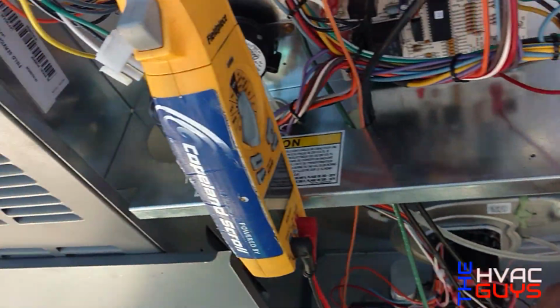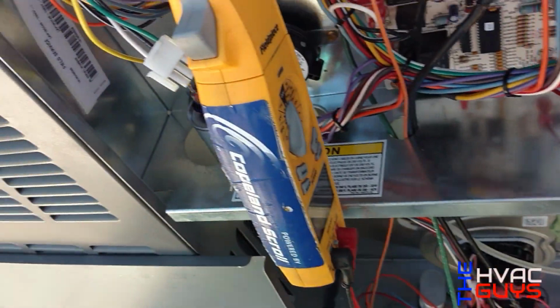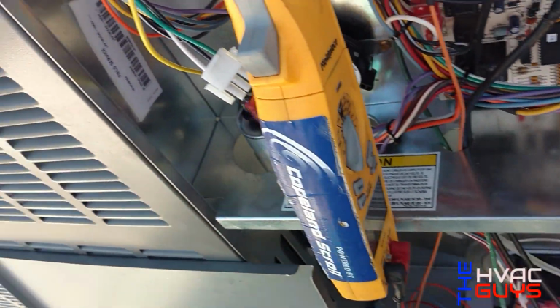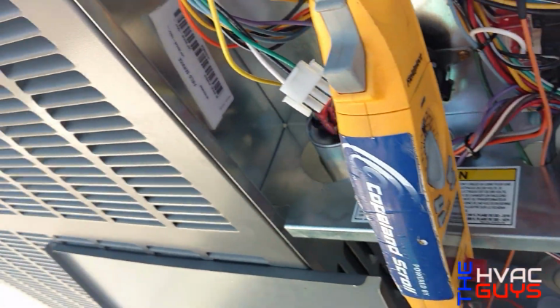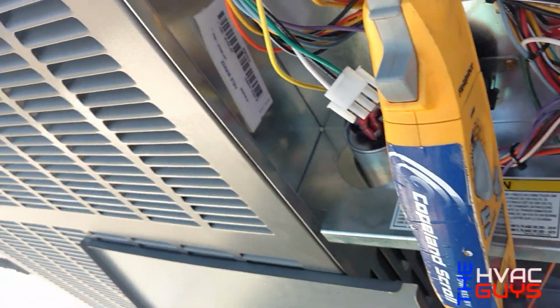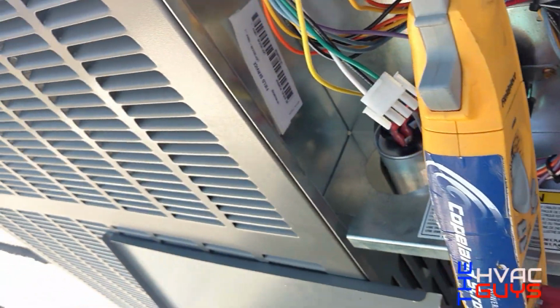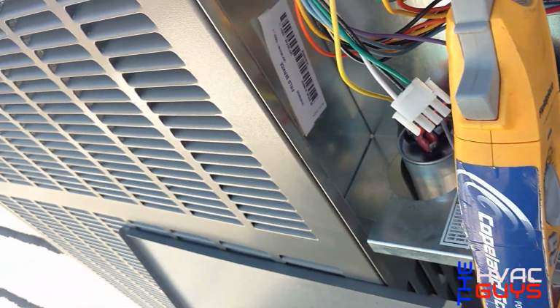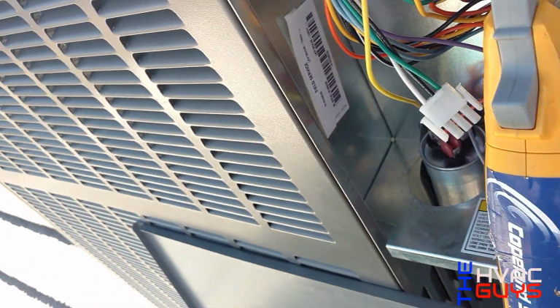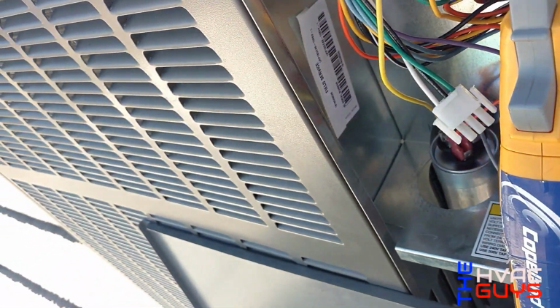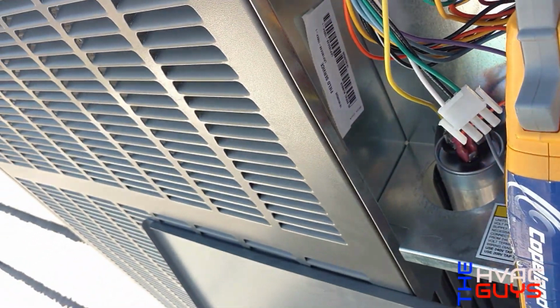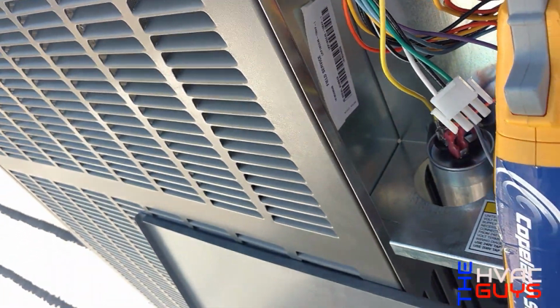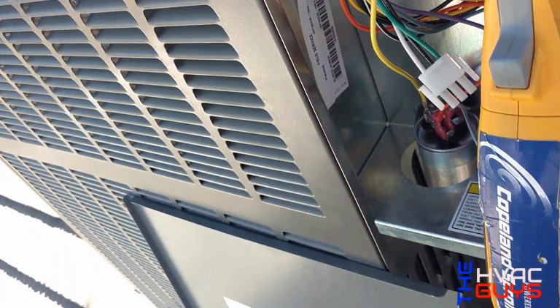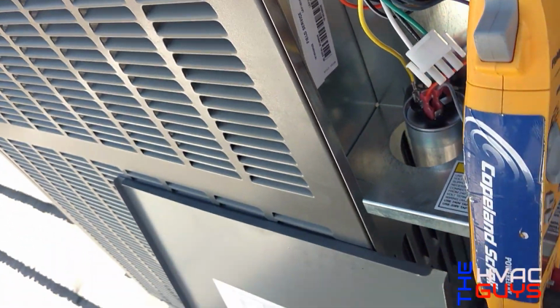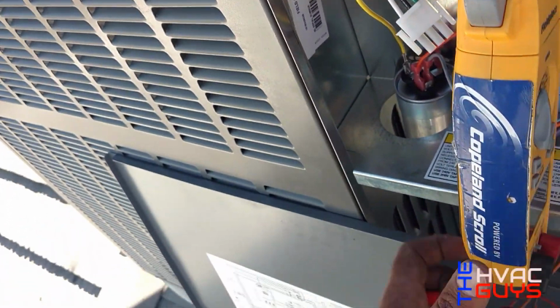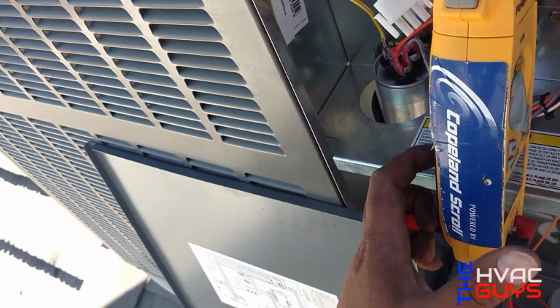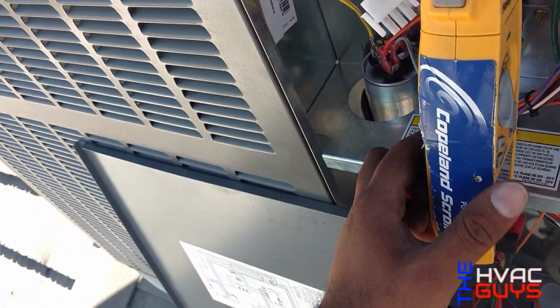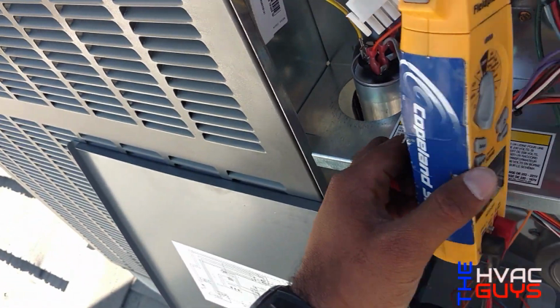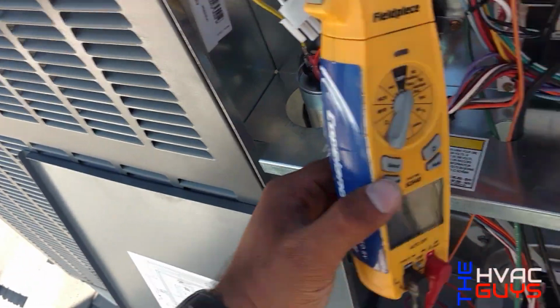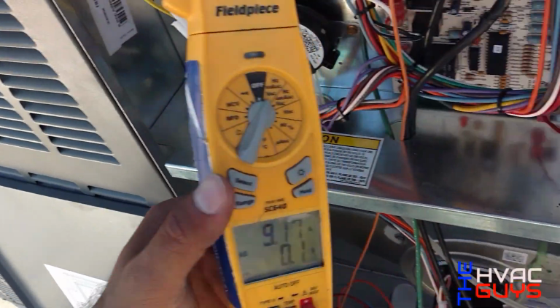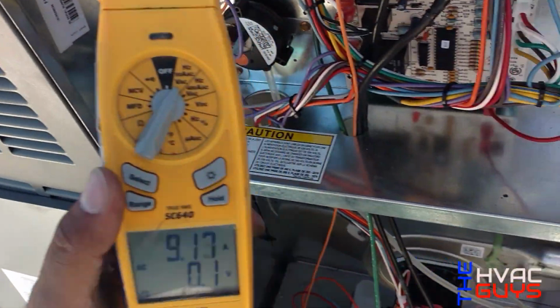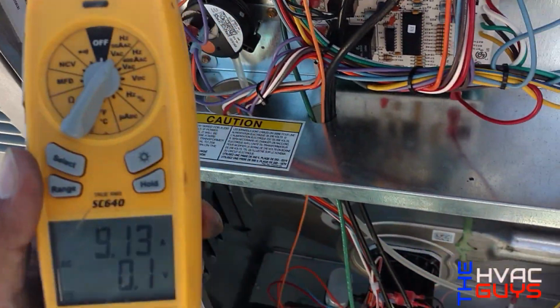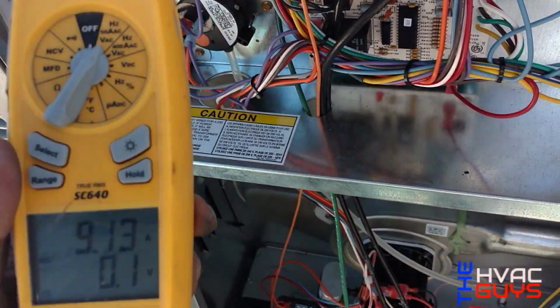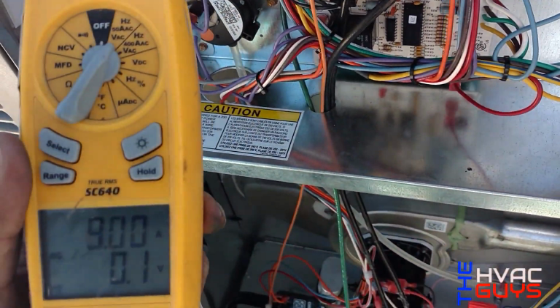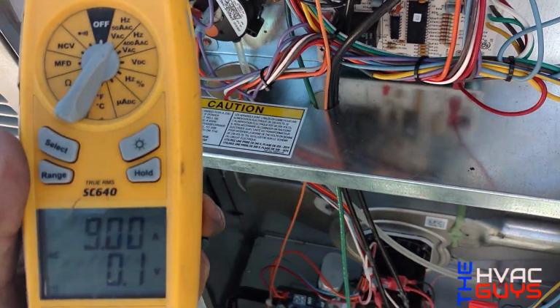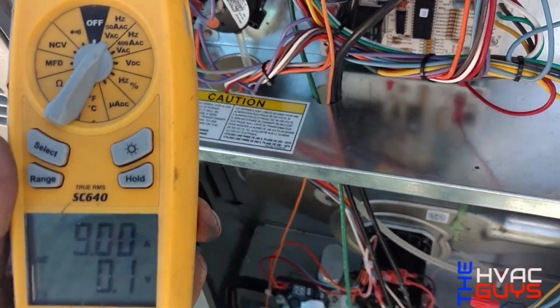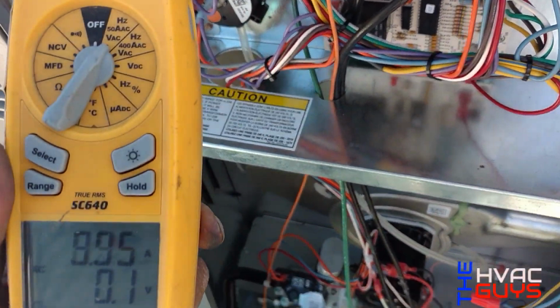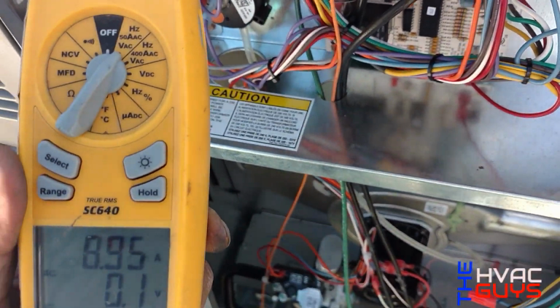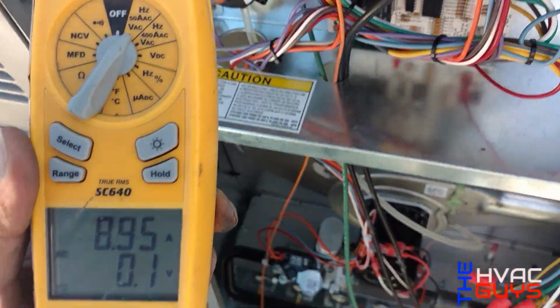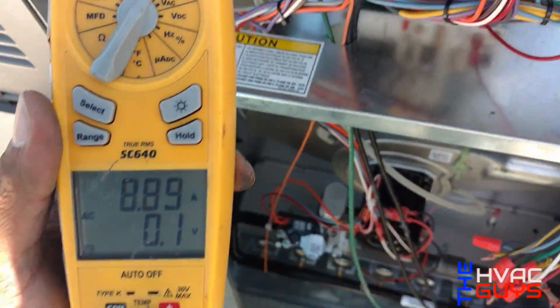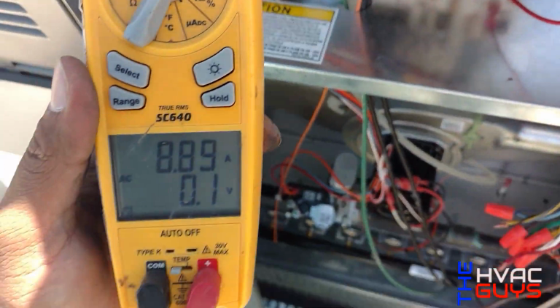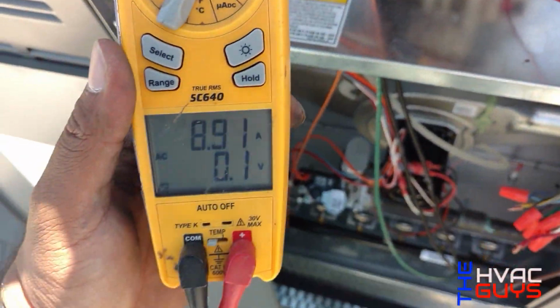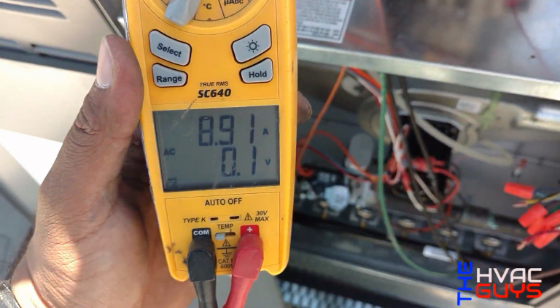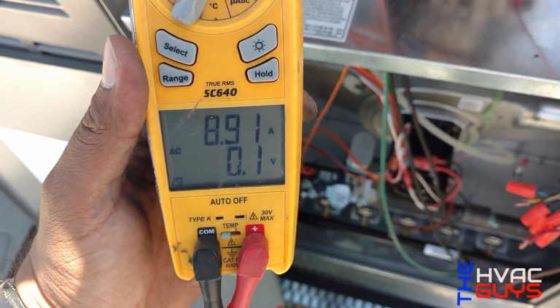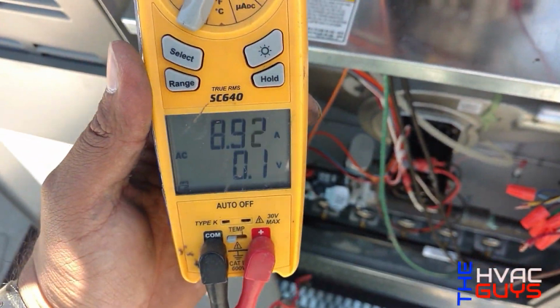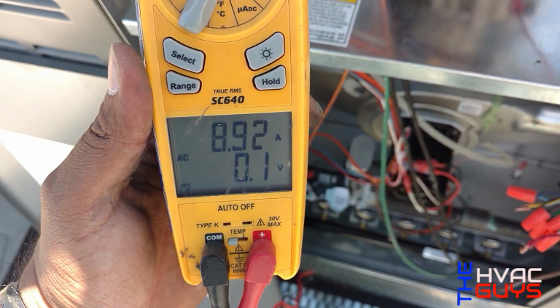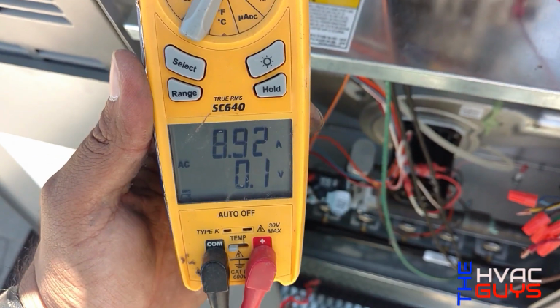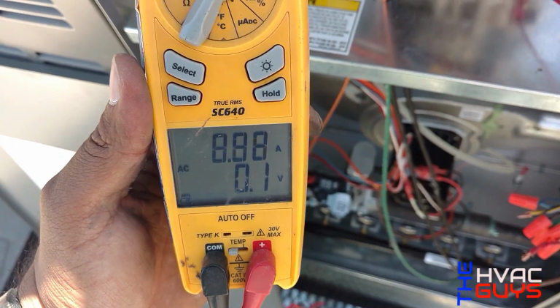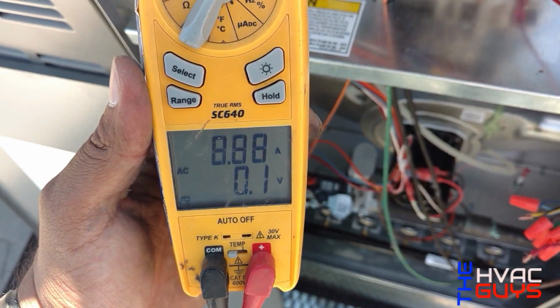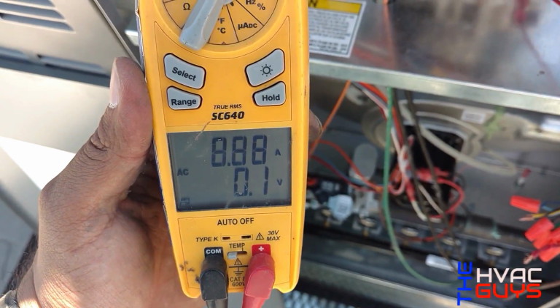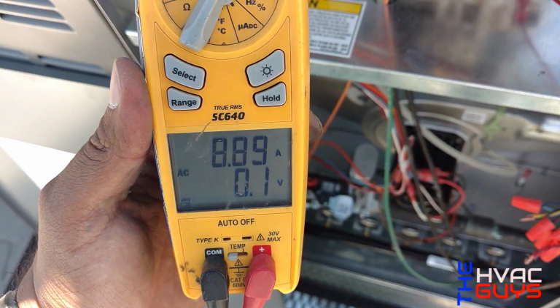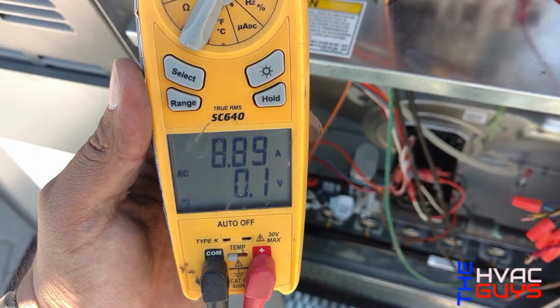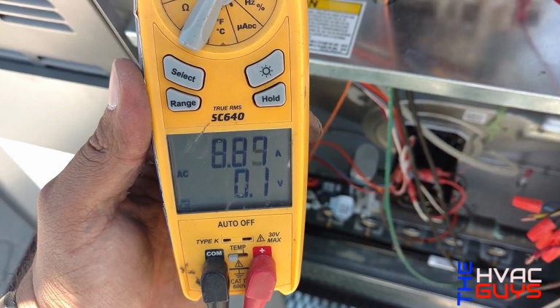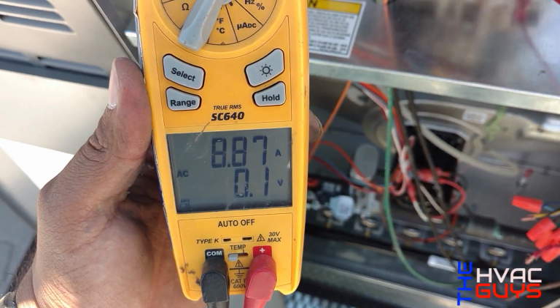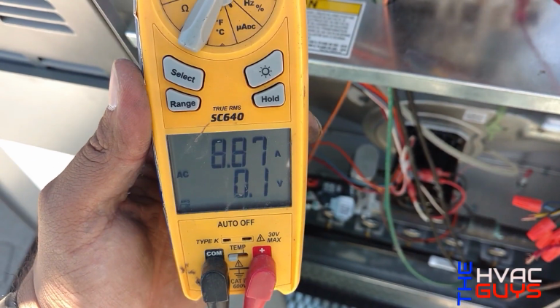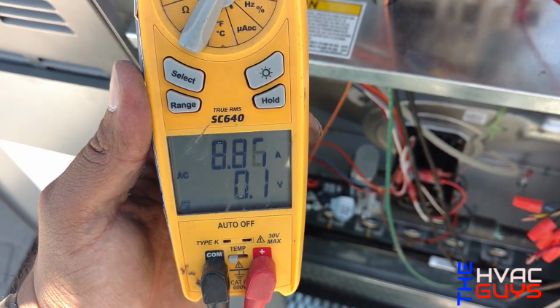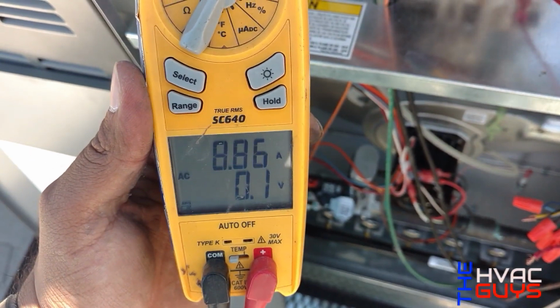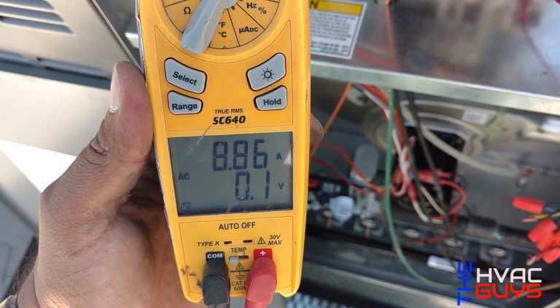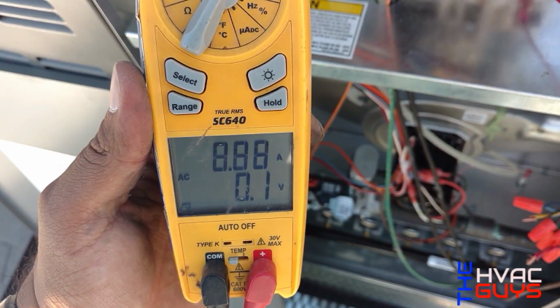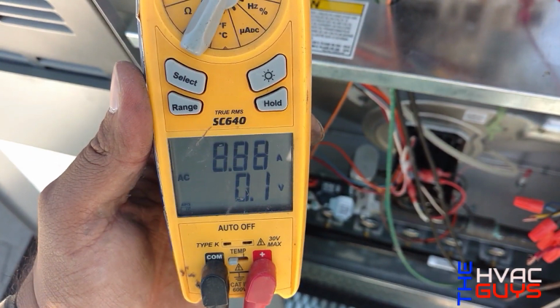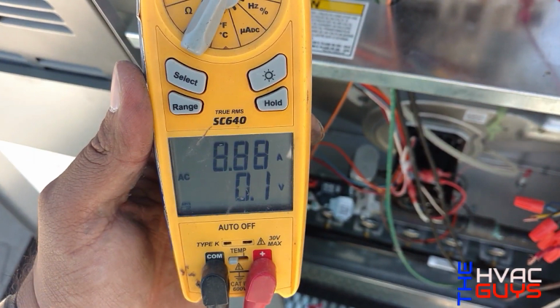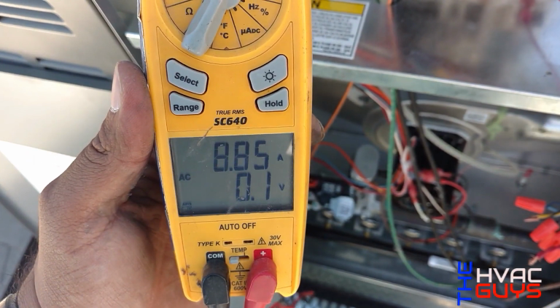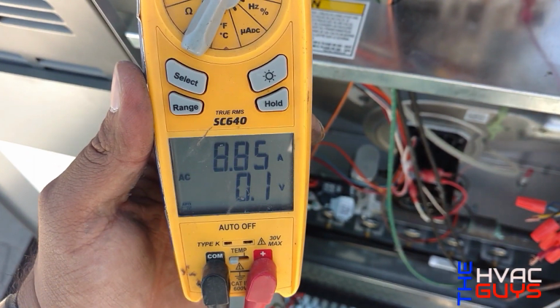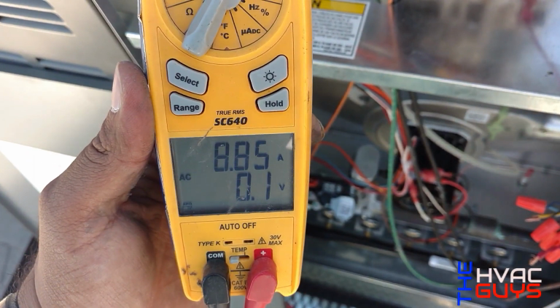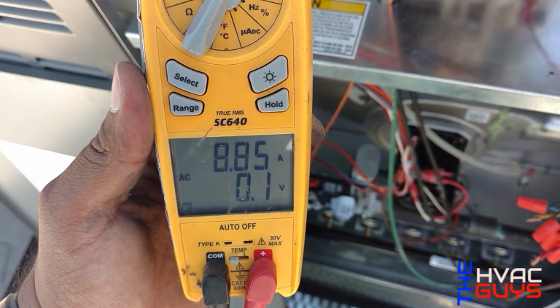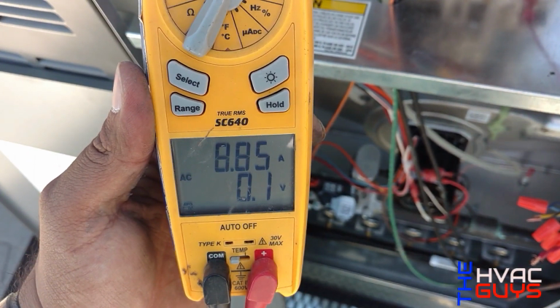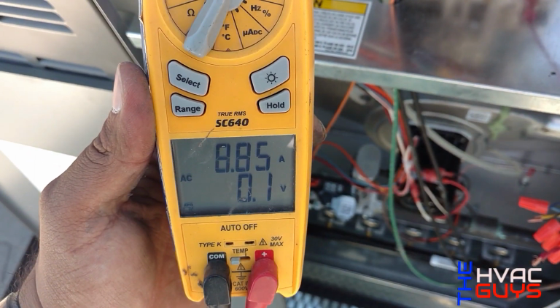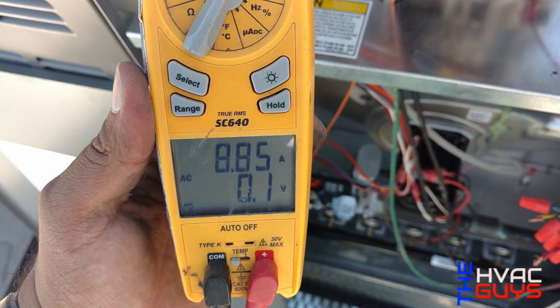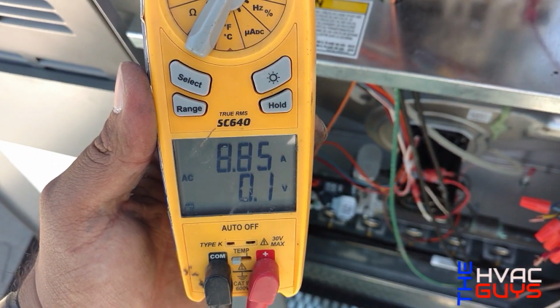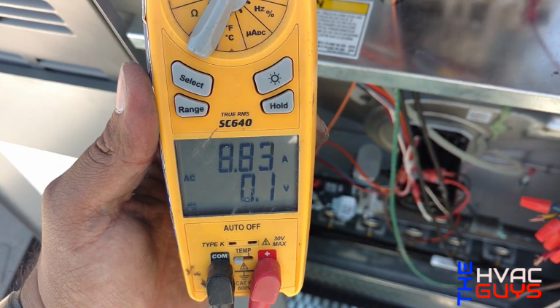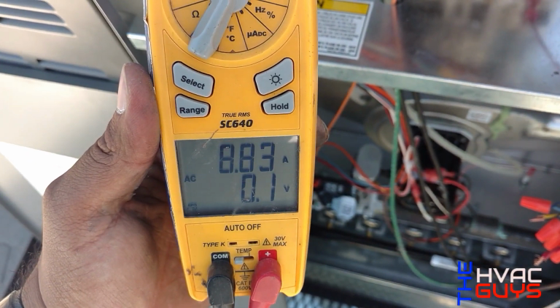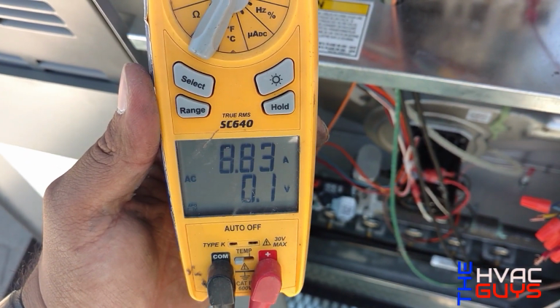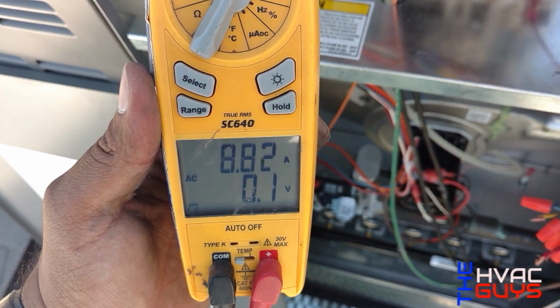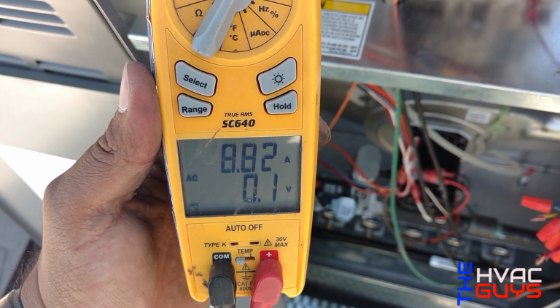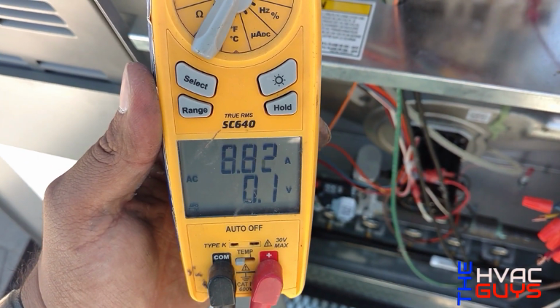You hear the difference? It's going to climb back down again. From 13 amps it's going to go all the way down to 8.